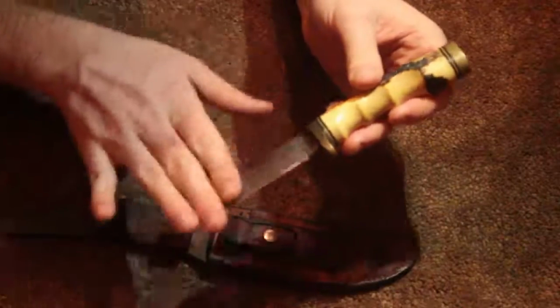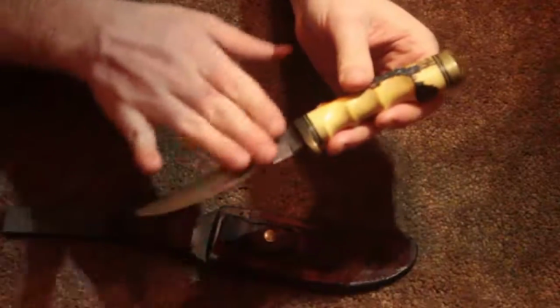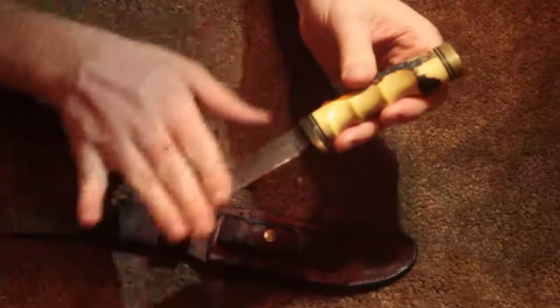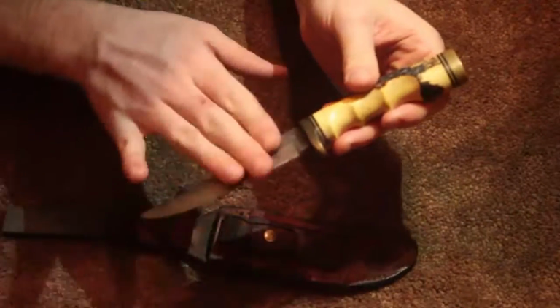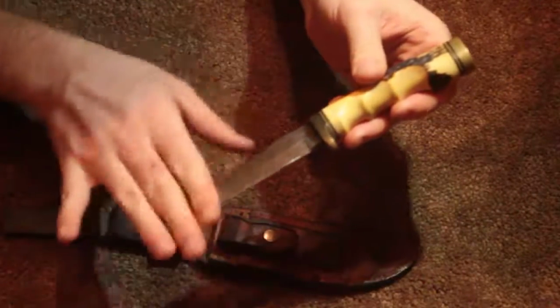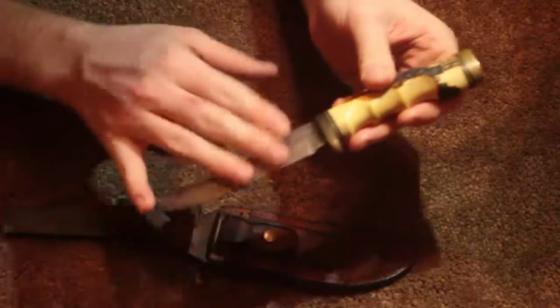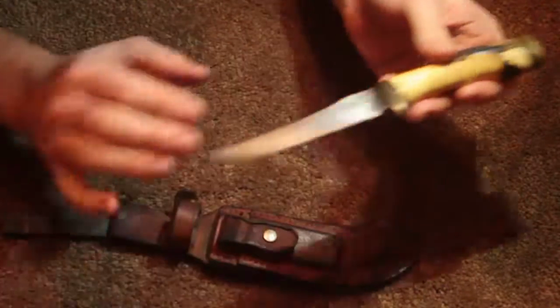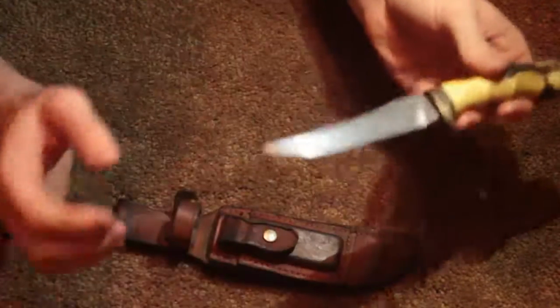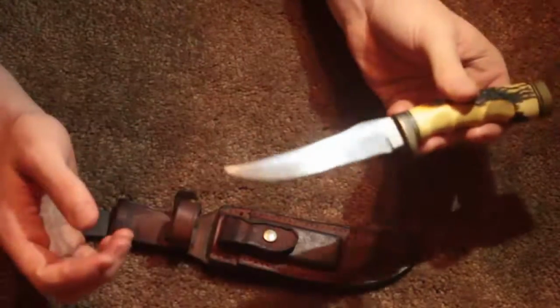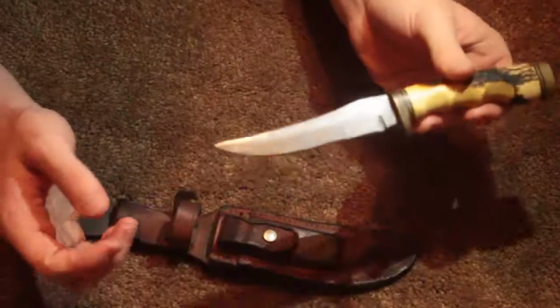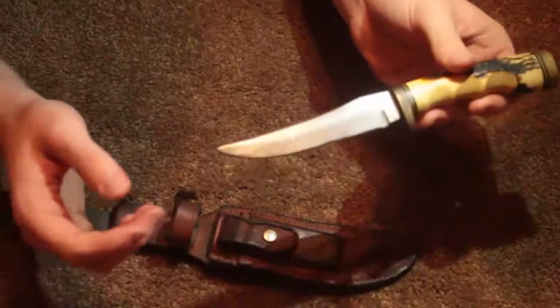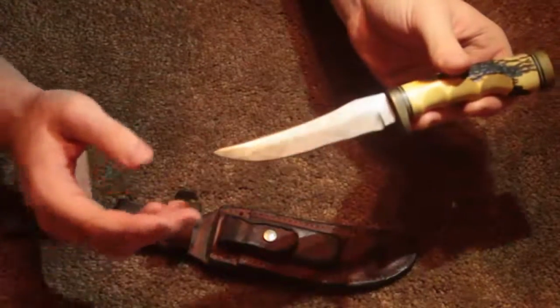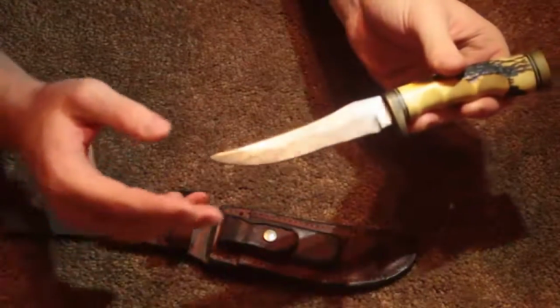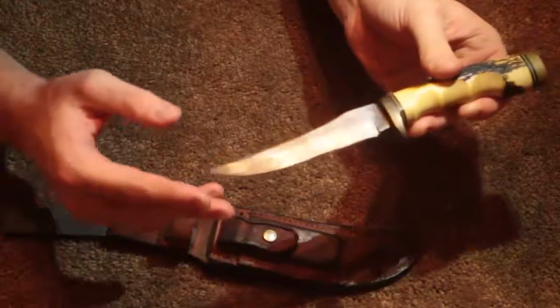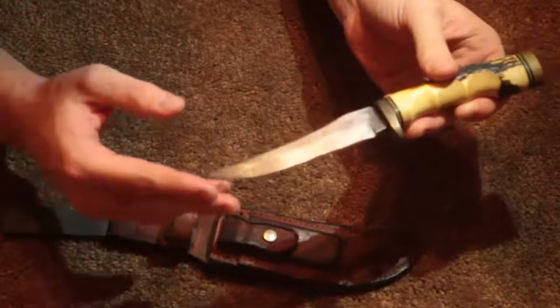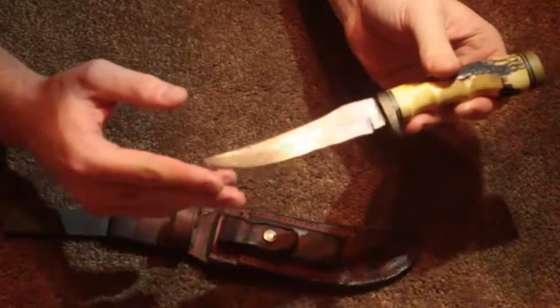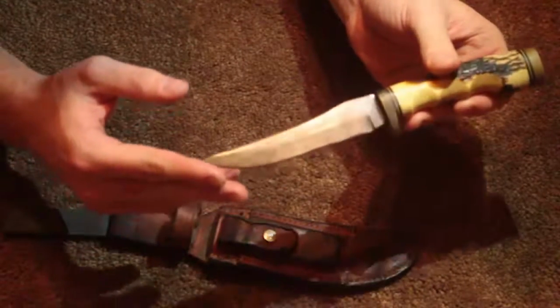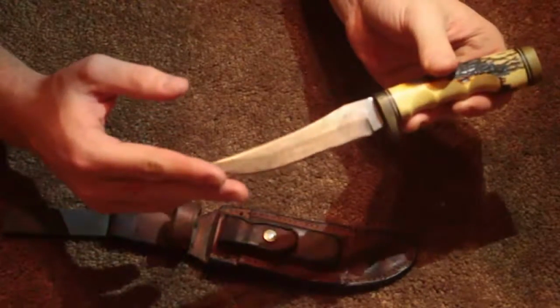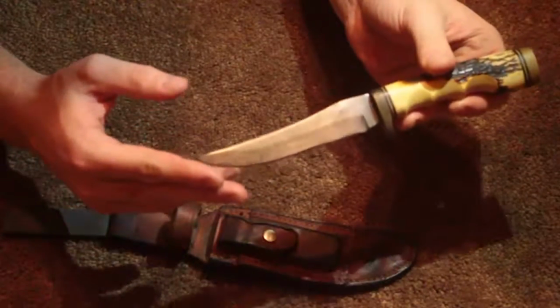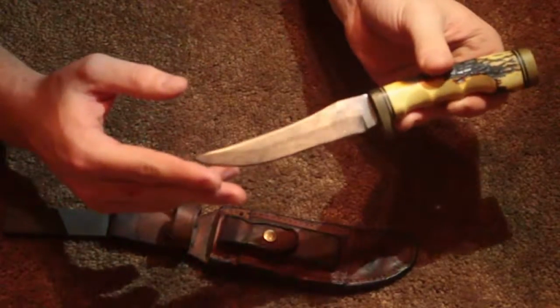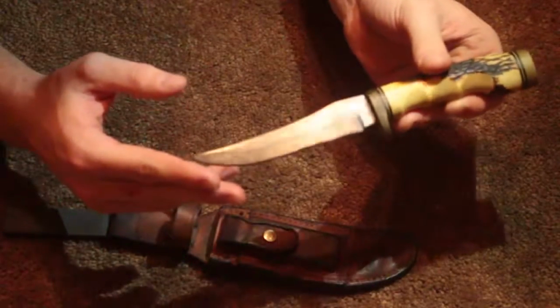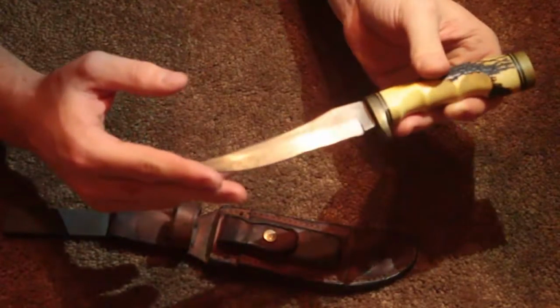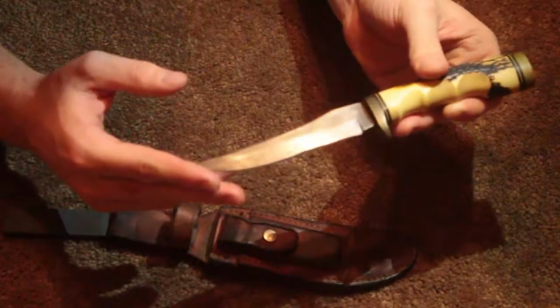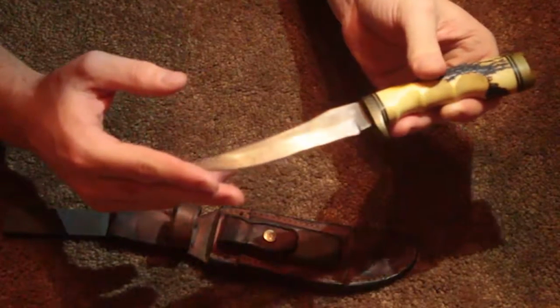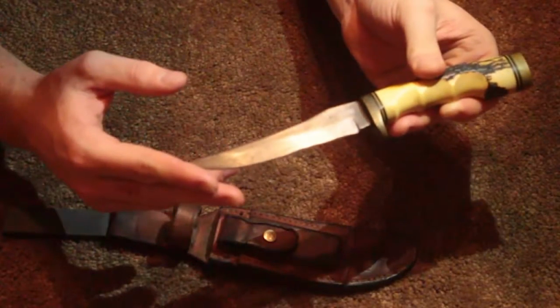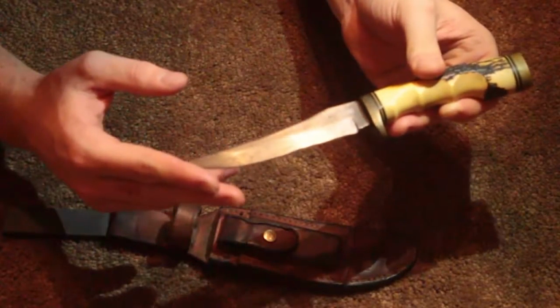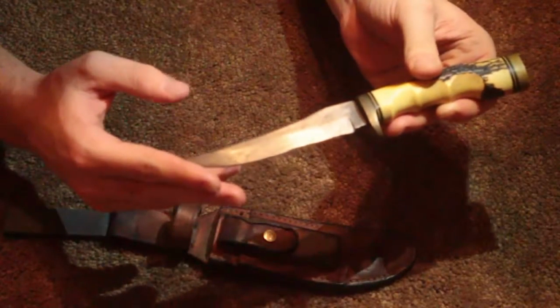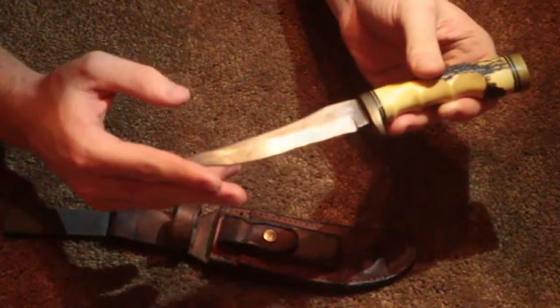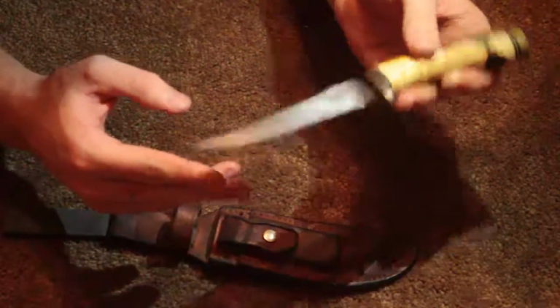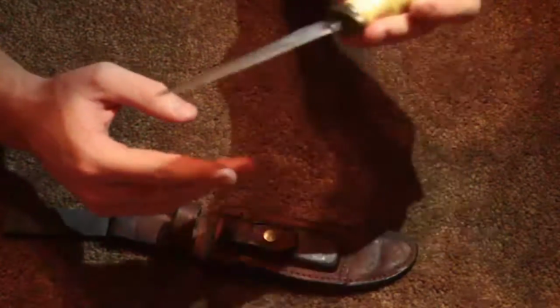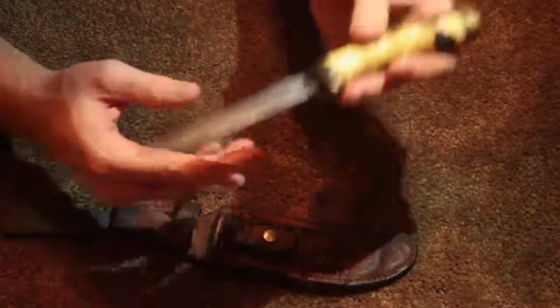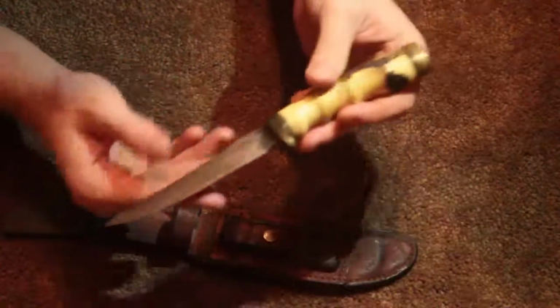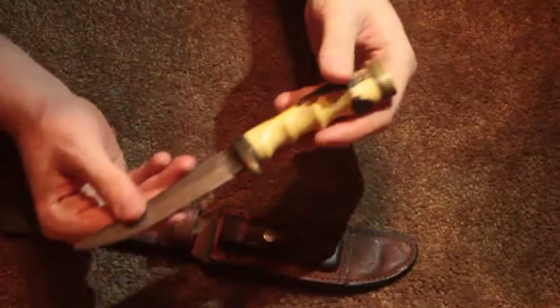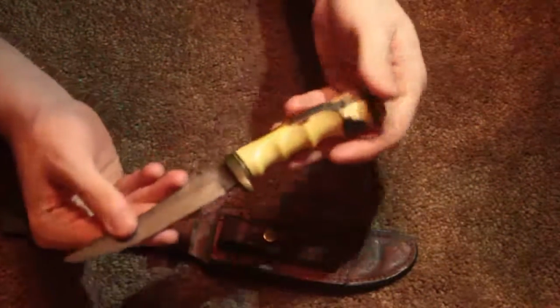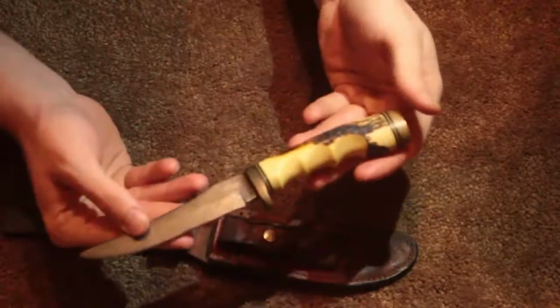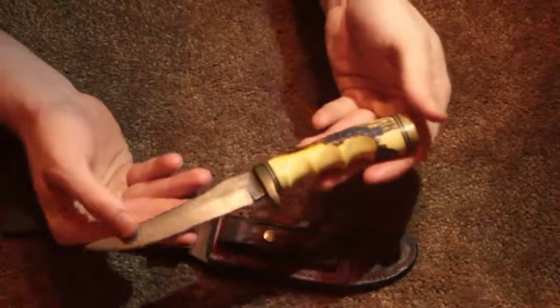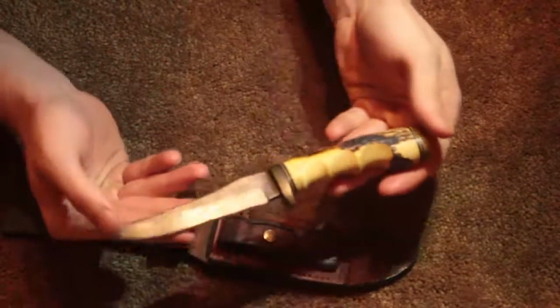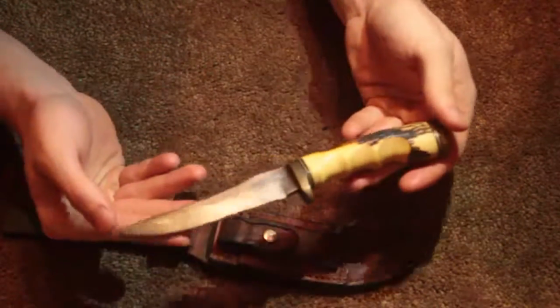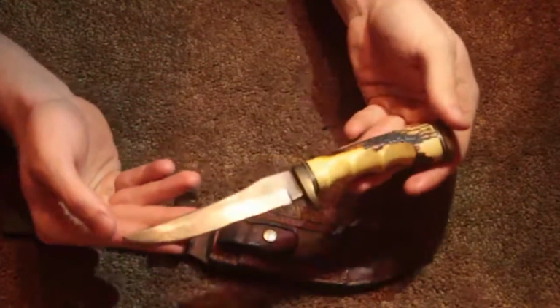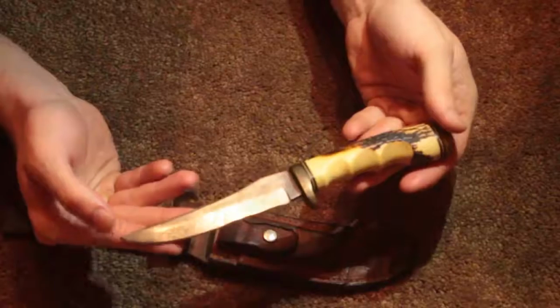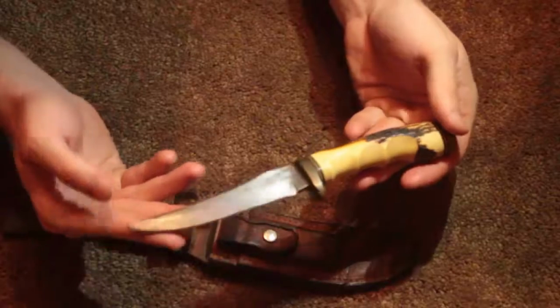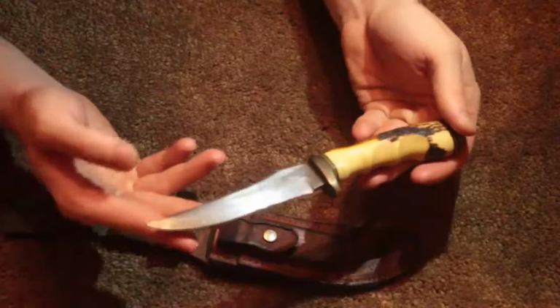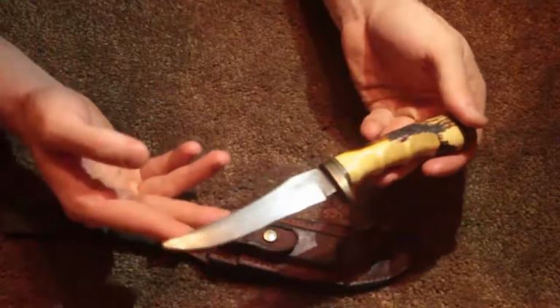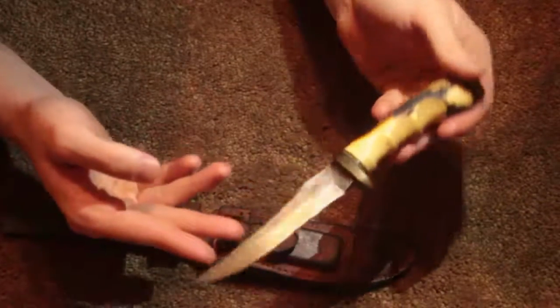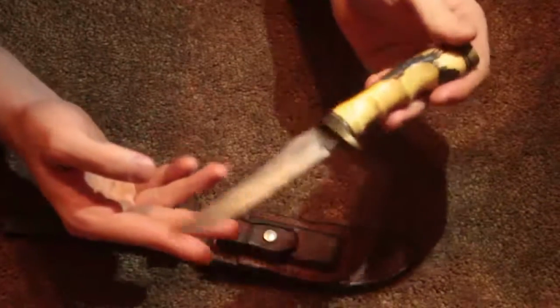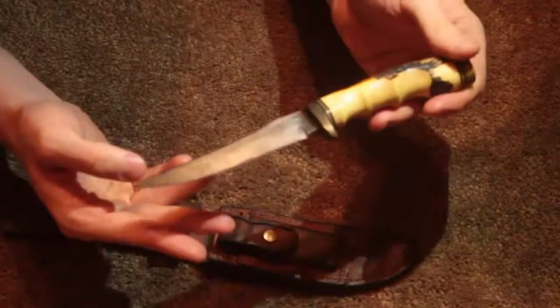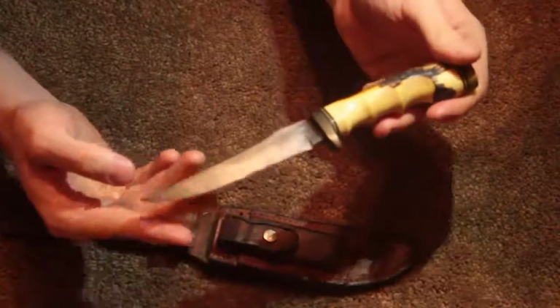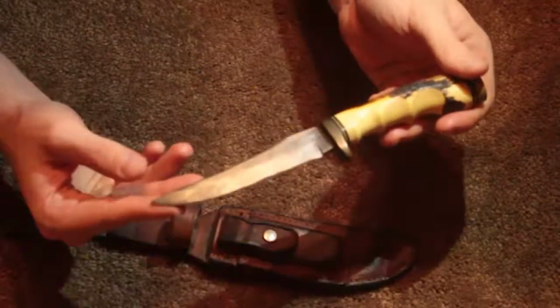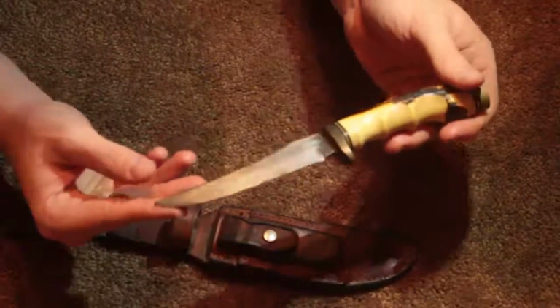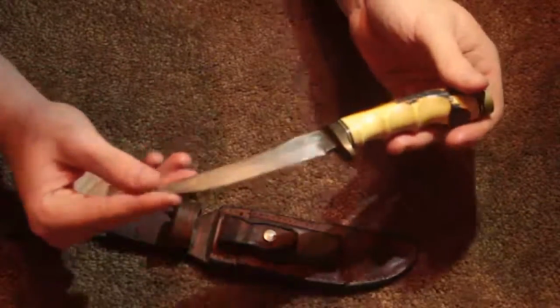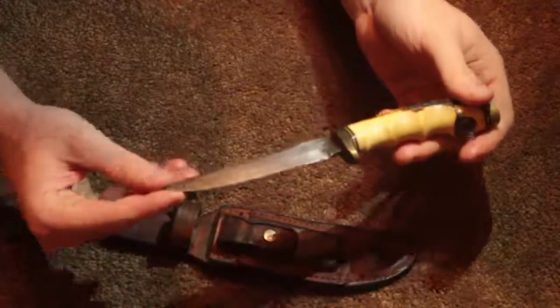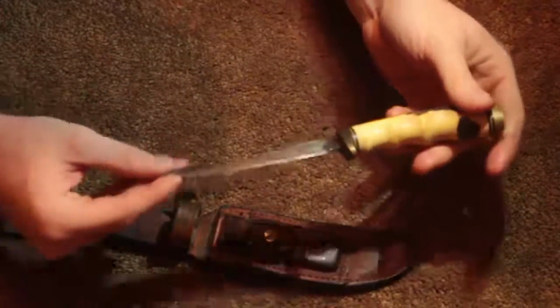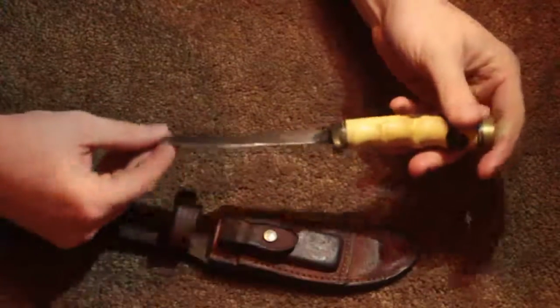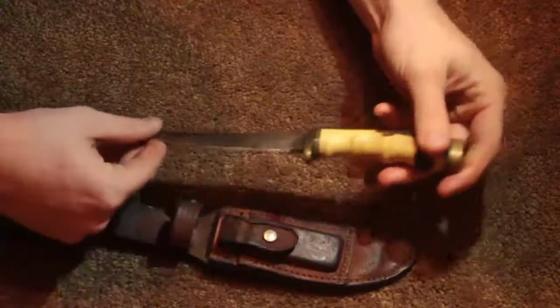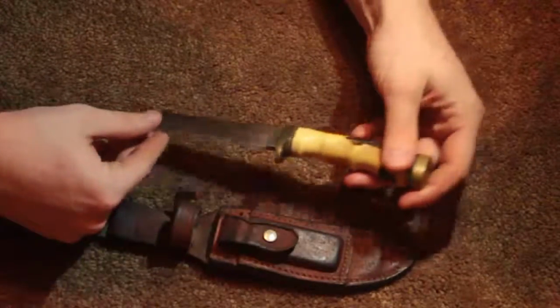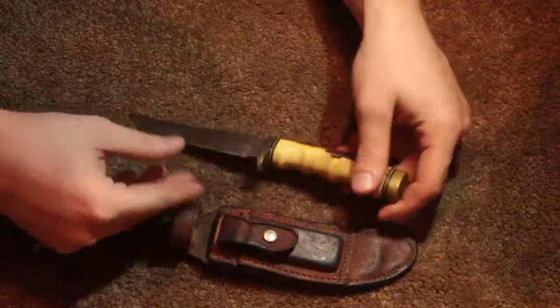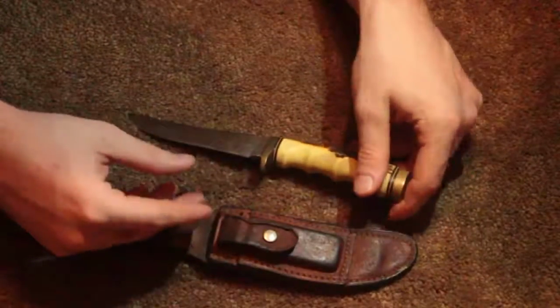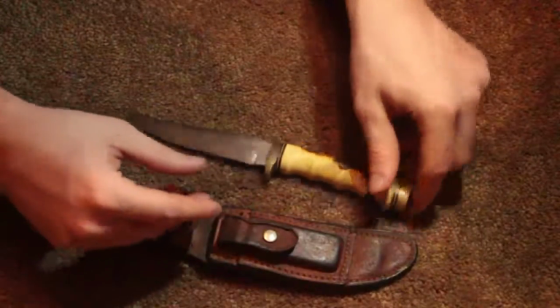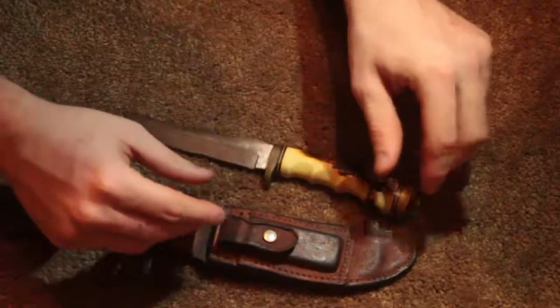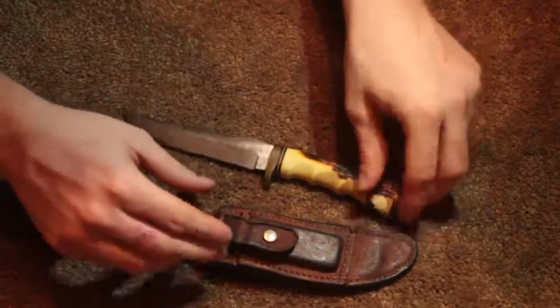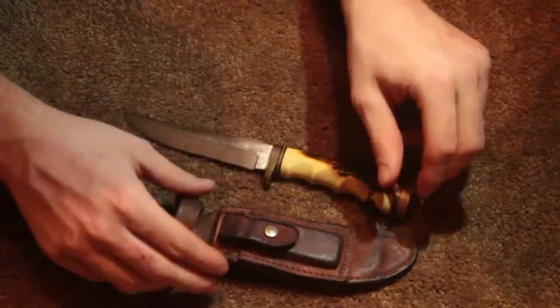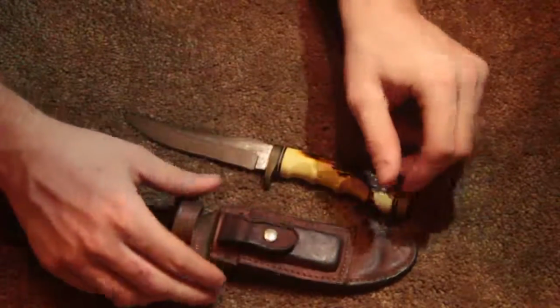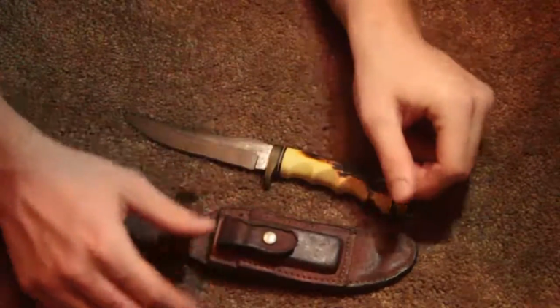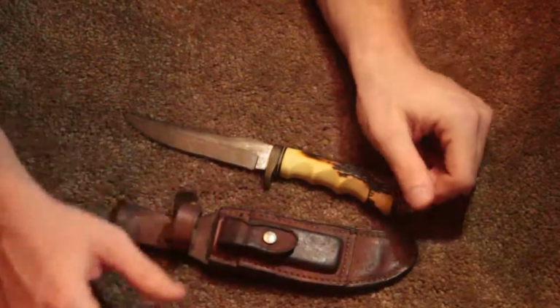And if we clean this off — just look at the luster. This is just gorgeous. It's a beautiful knife. Very beautiful.